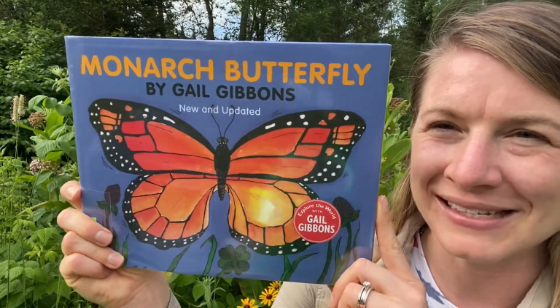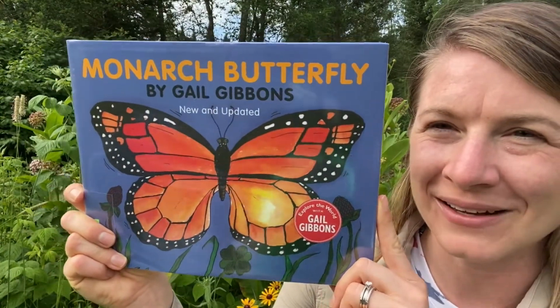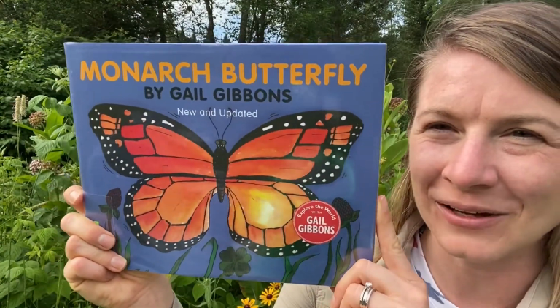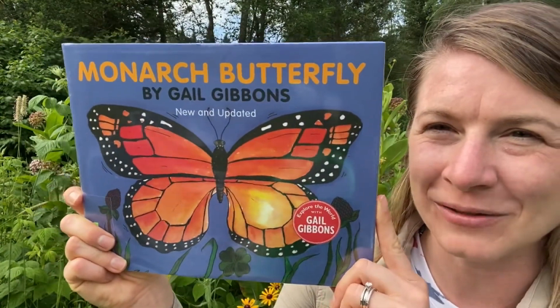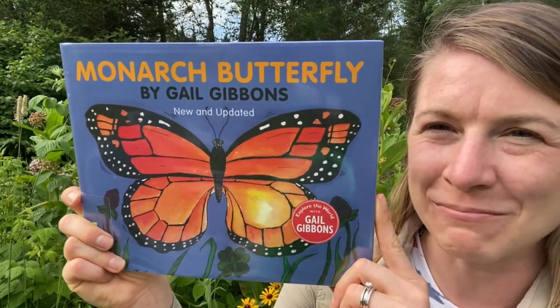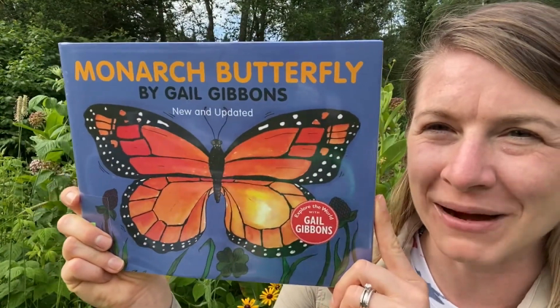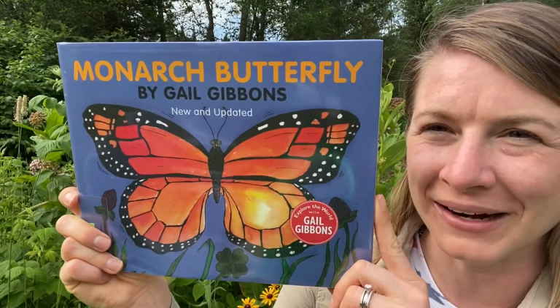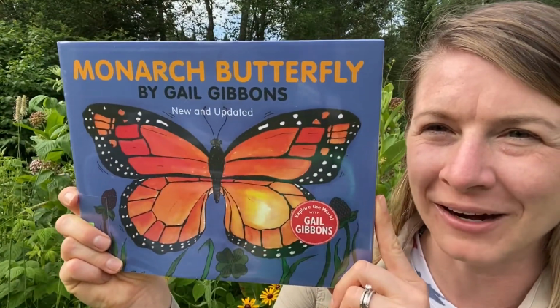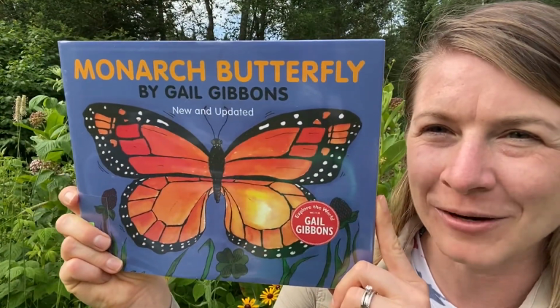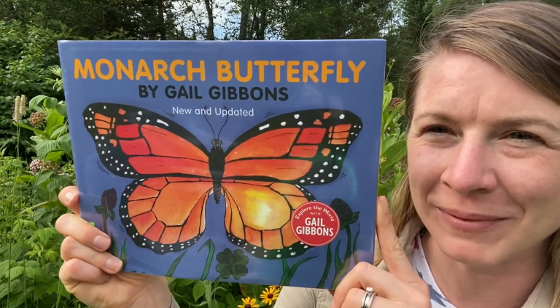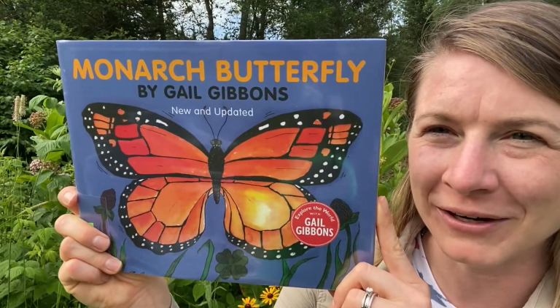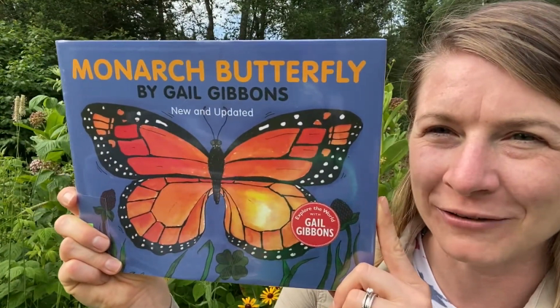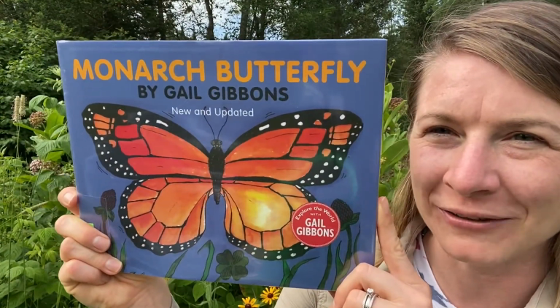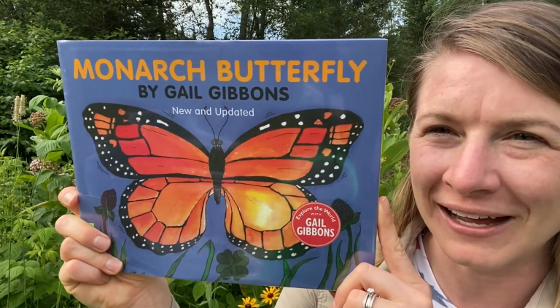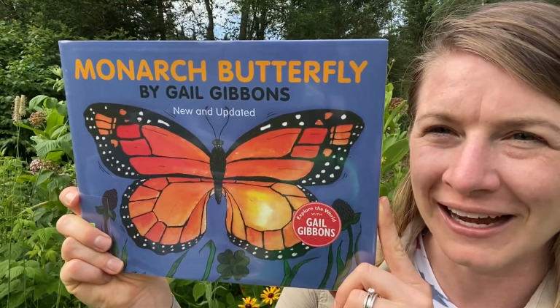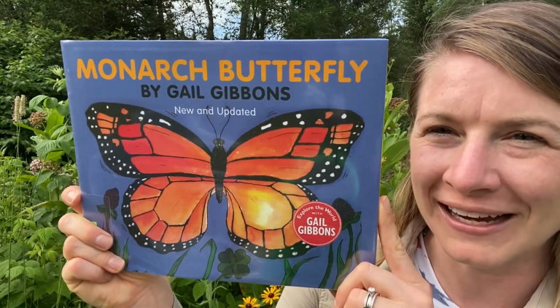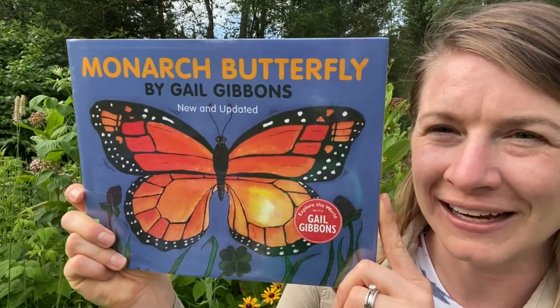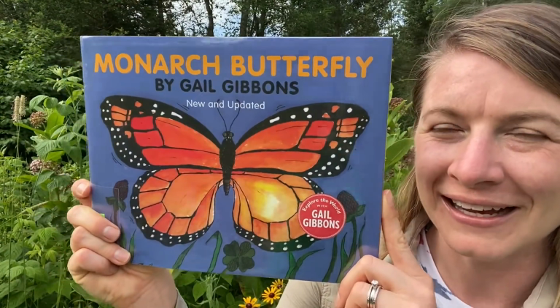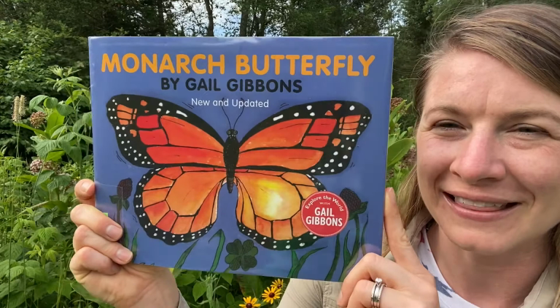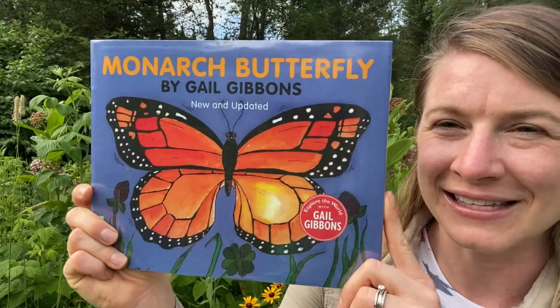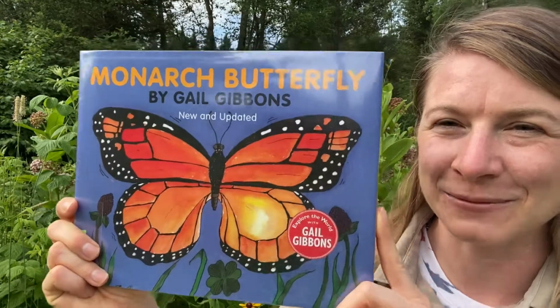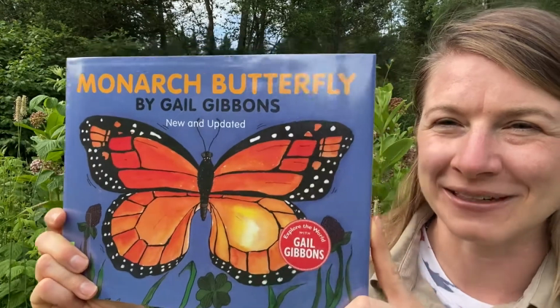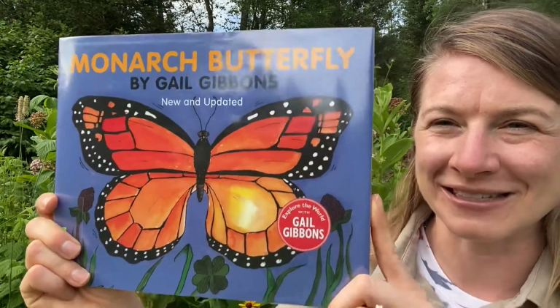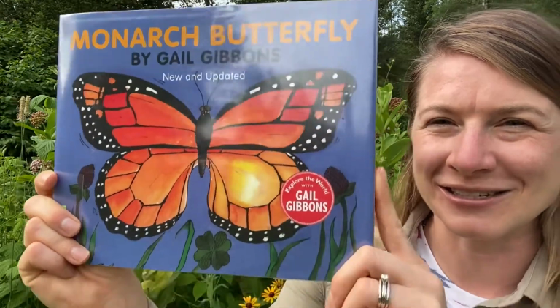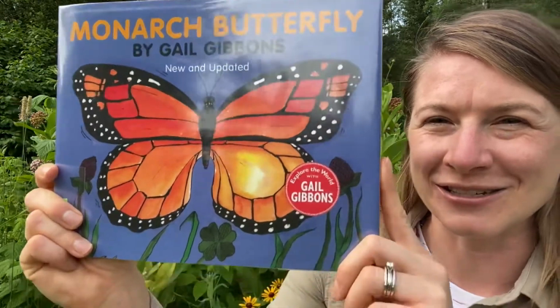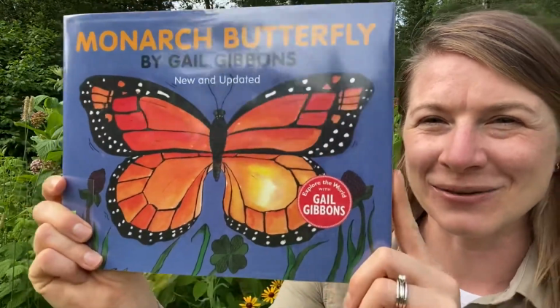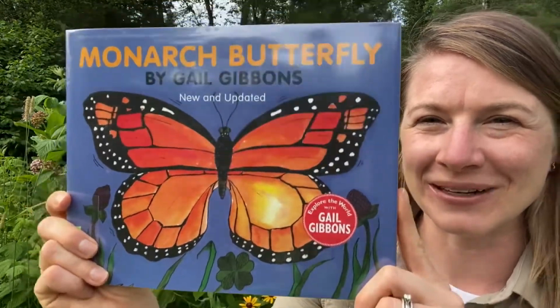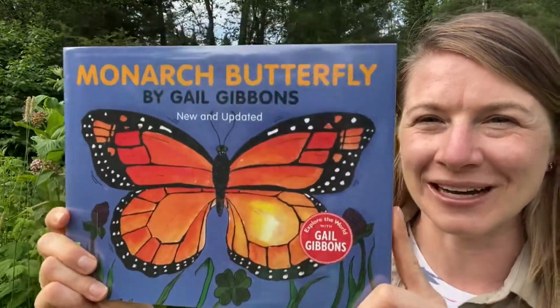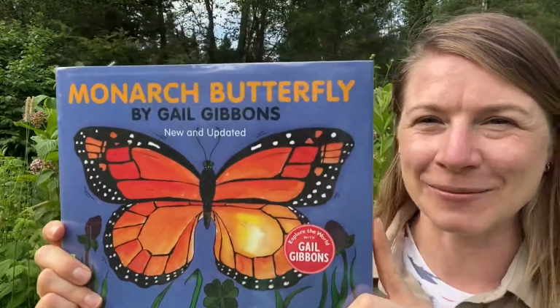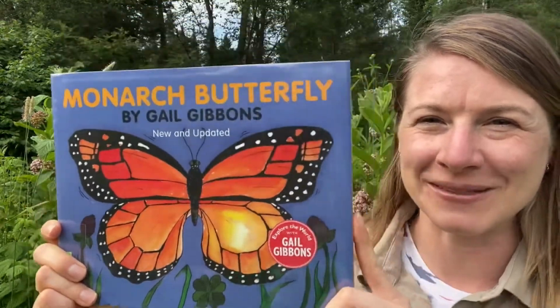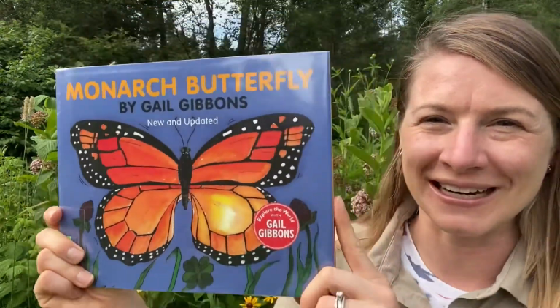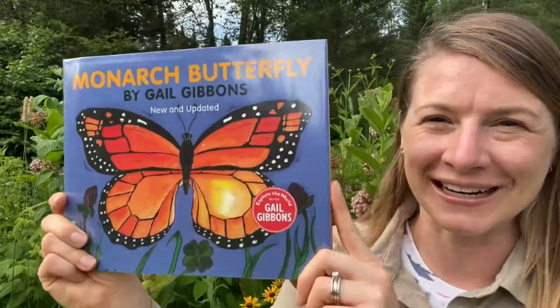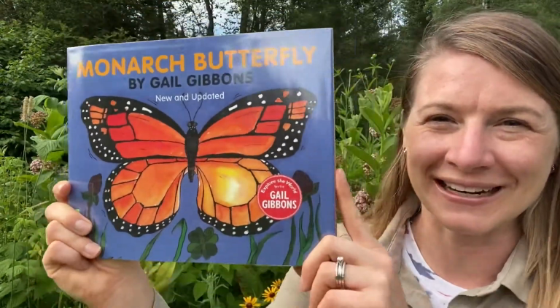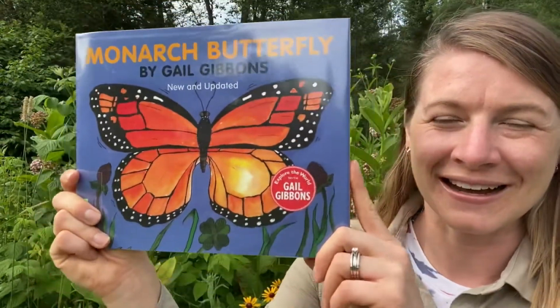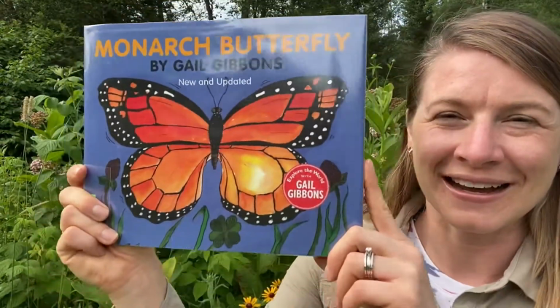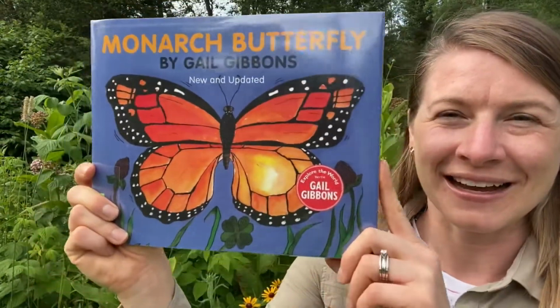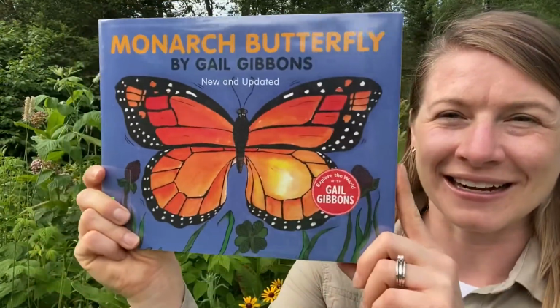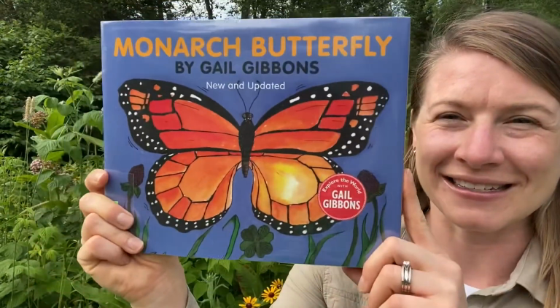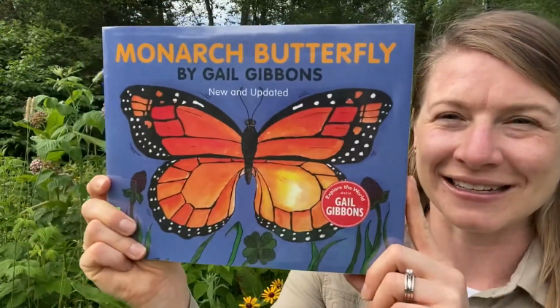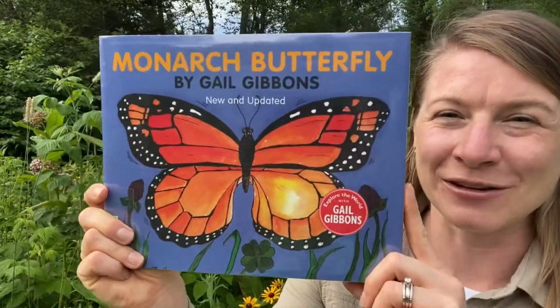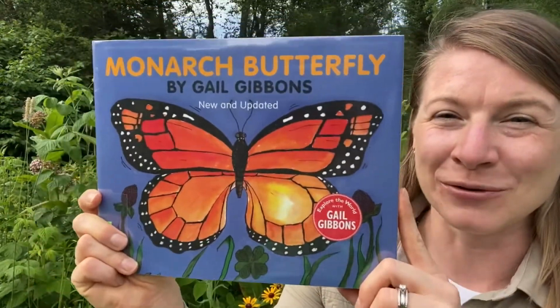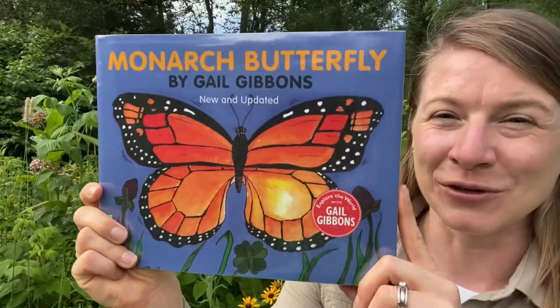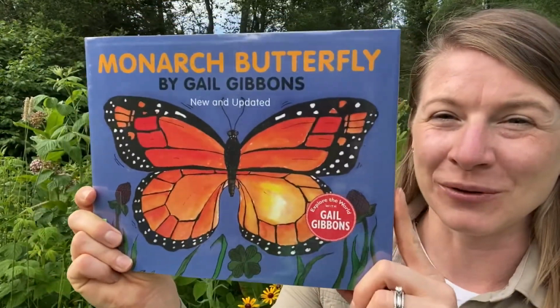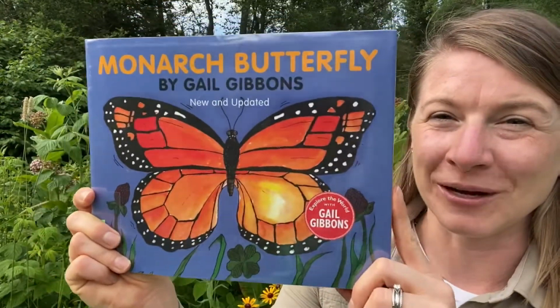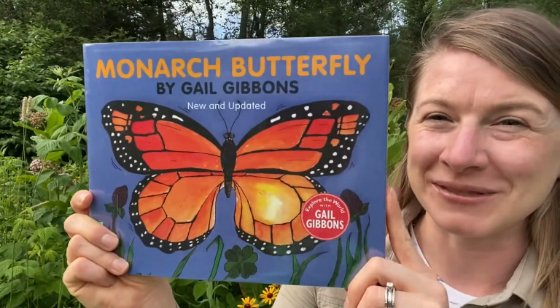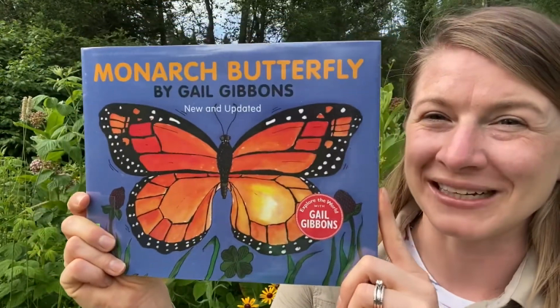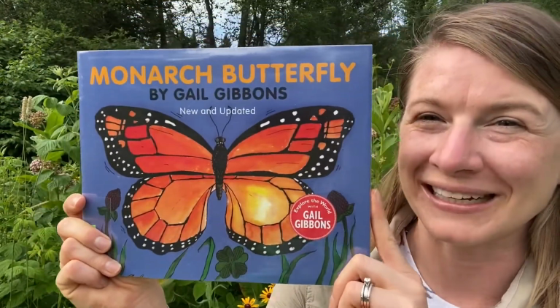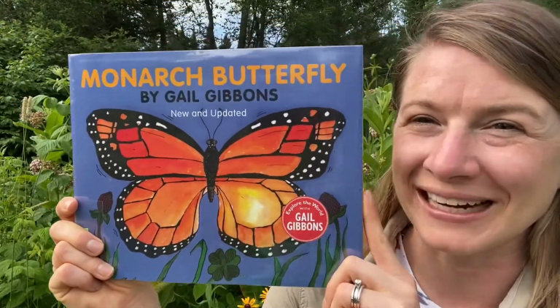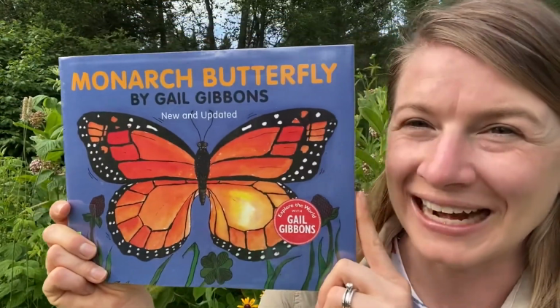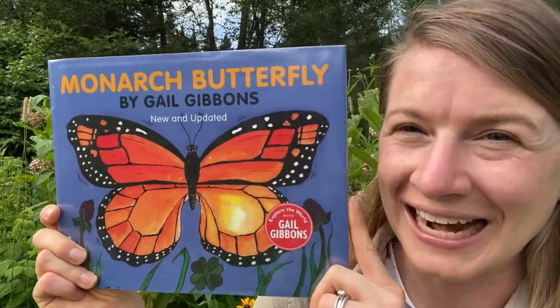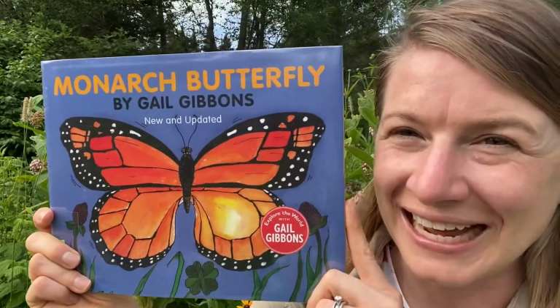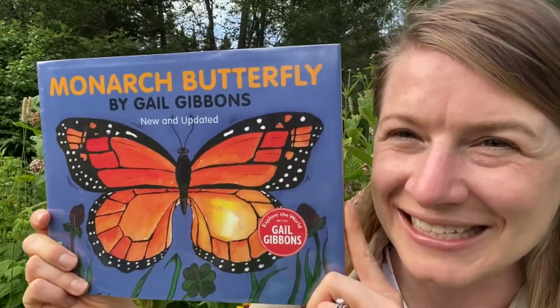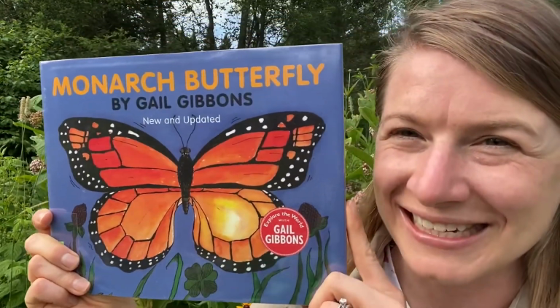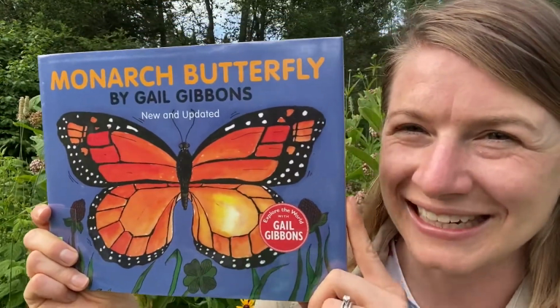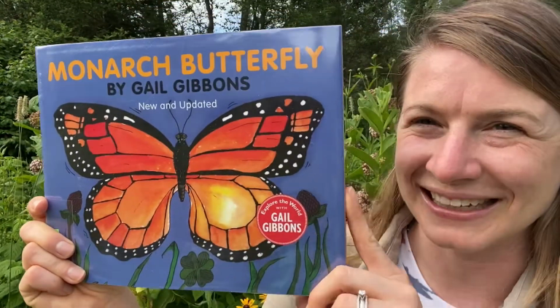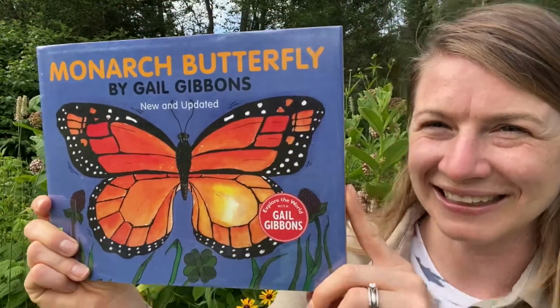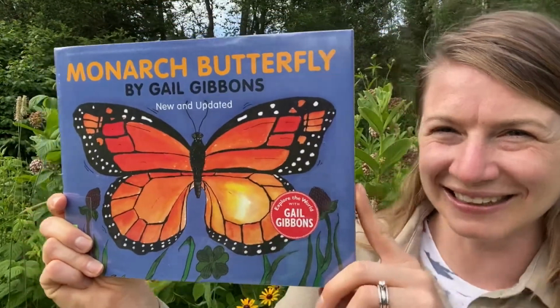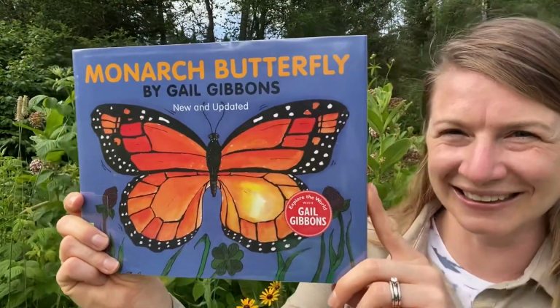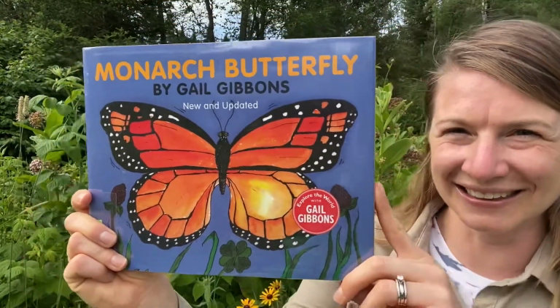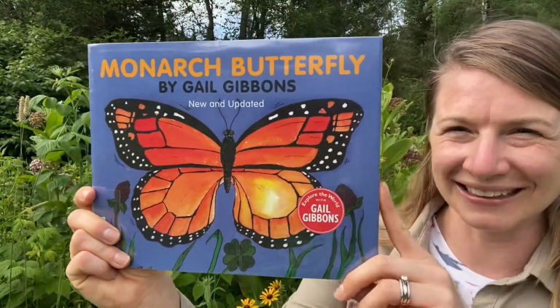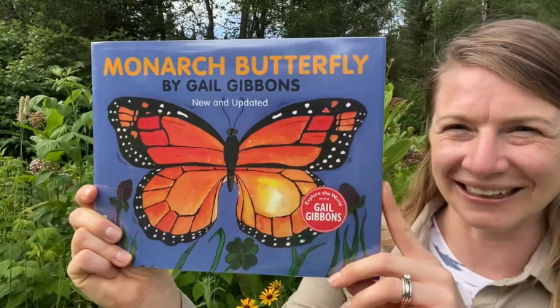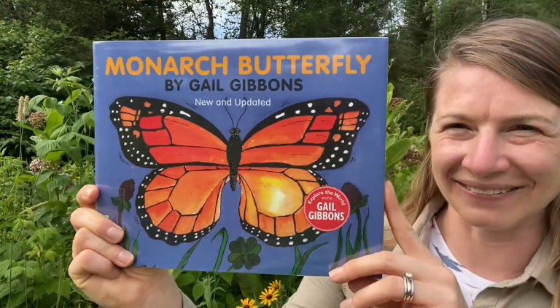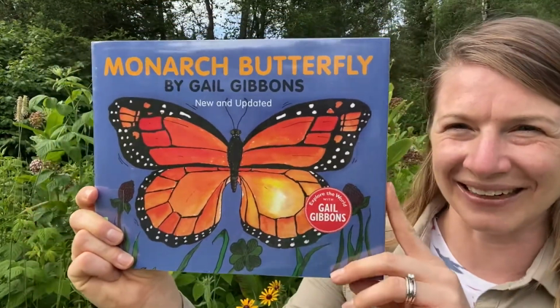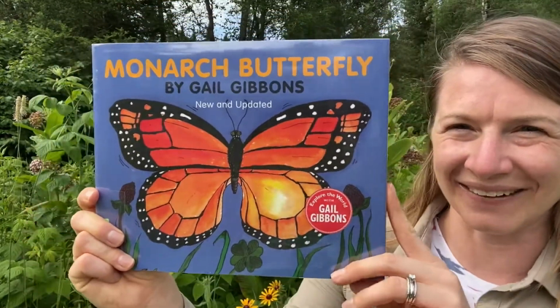So here you get to learn all about everything I just told you about in this book by Gail Gibbons. It's called Monarch Butterfly. This is a new and updated classic. Here we go.